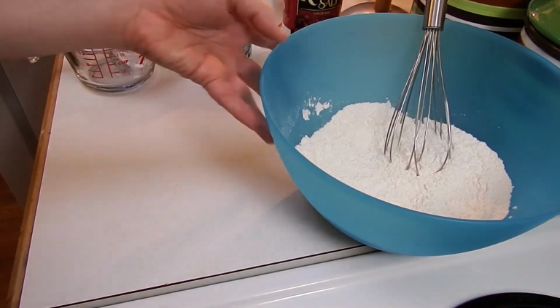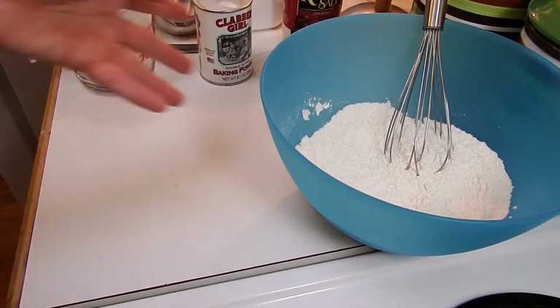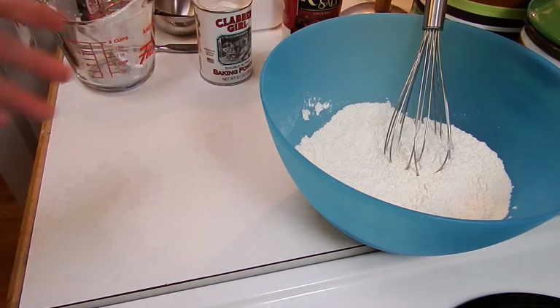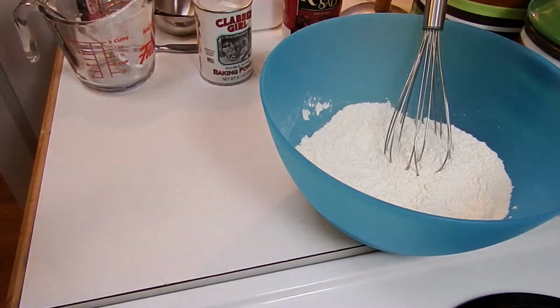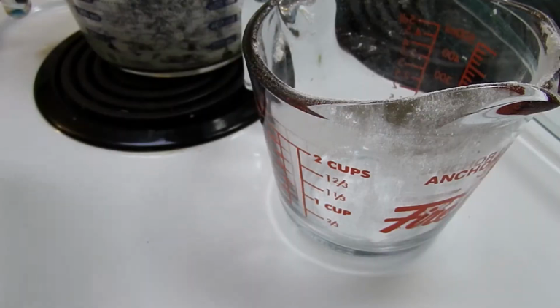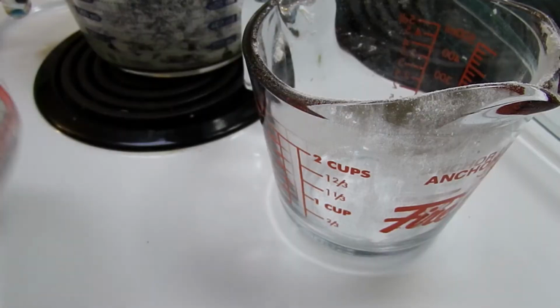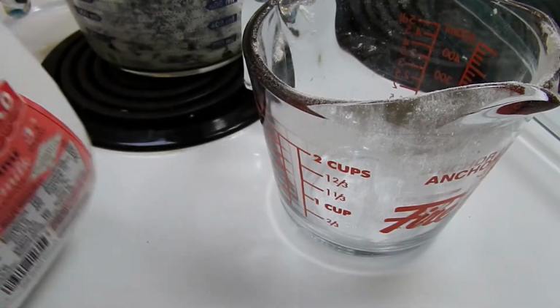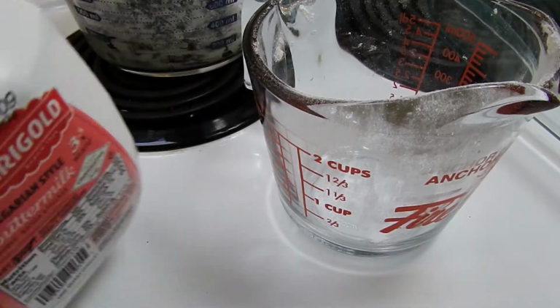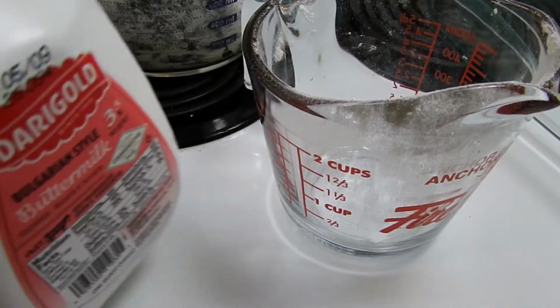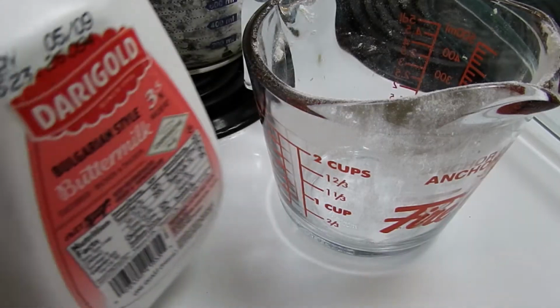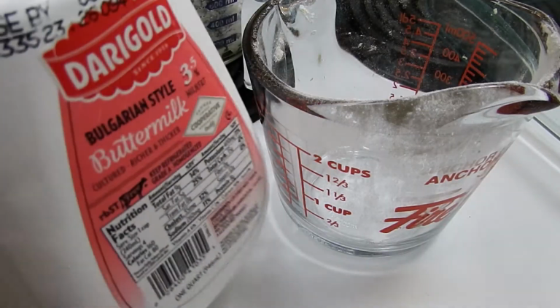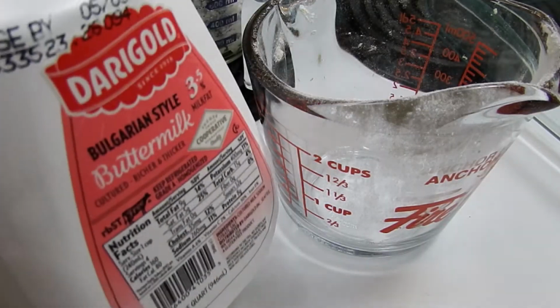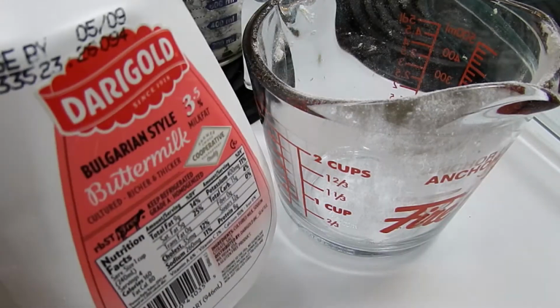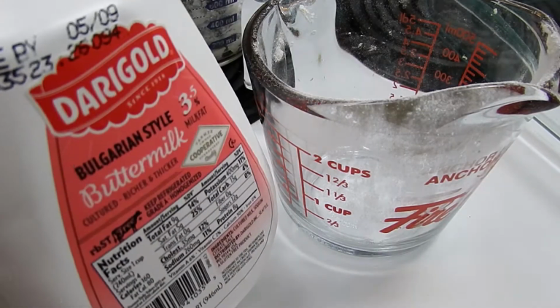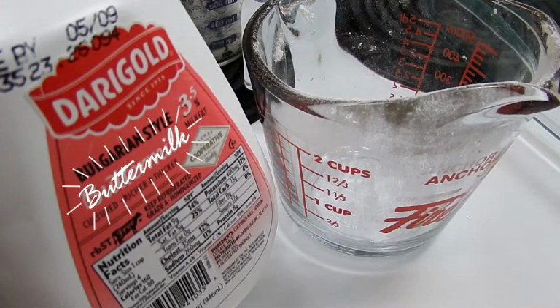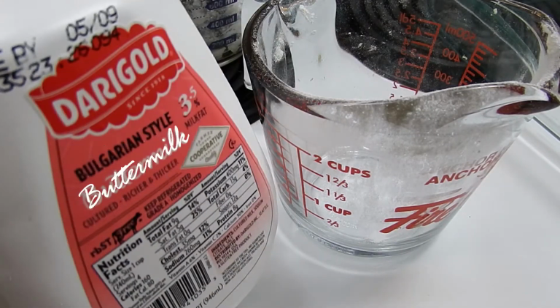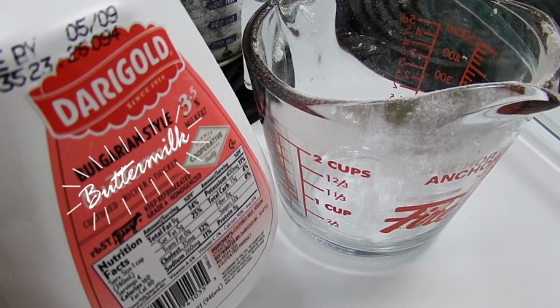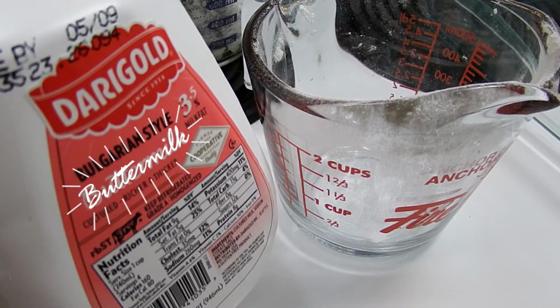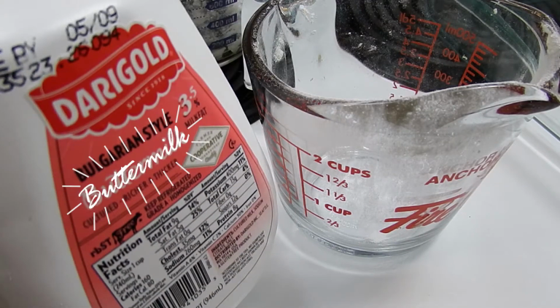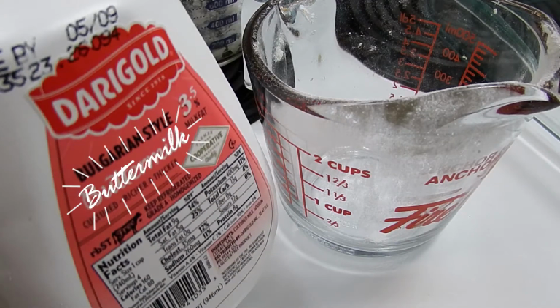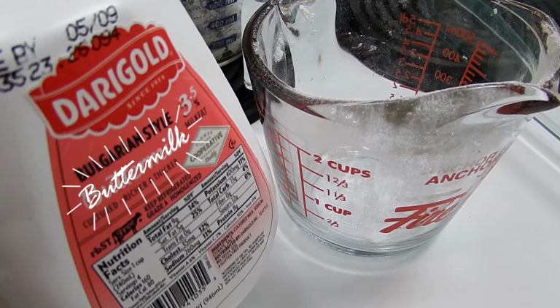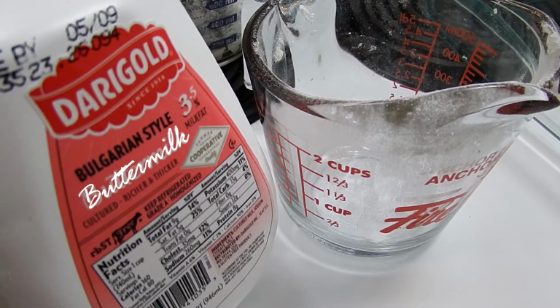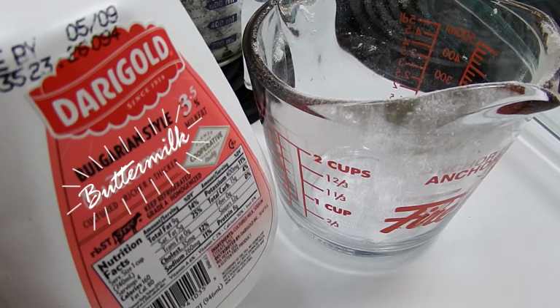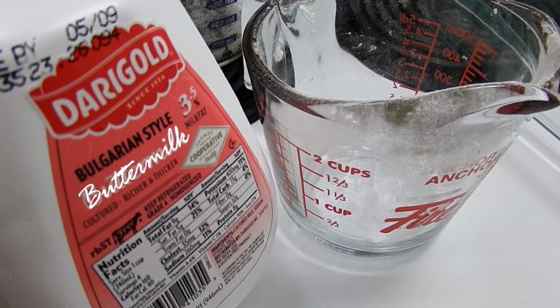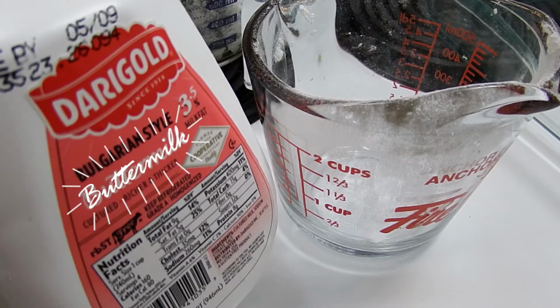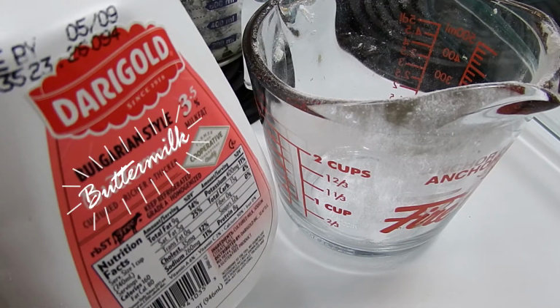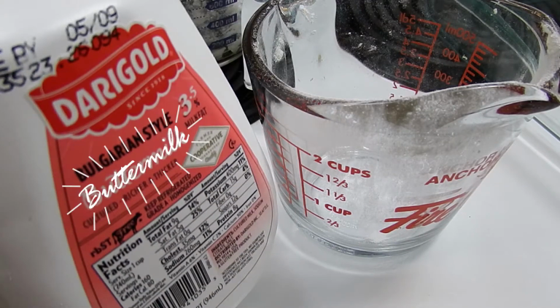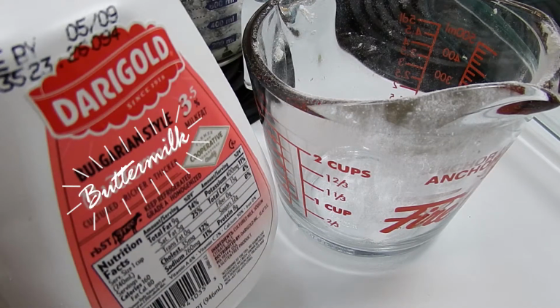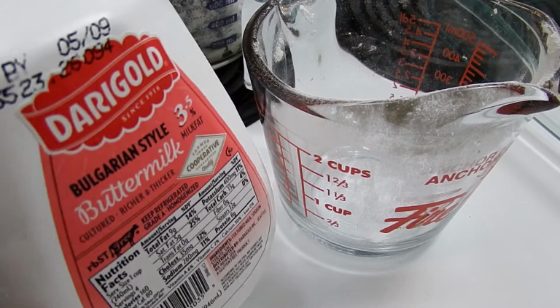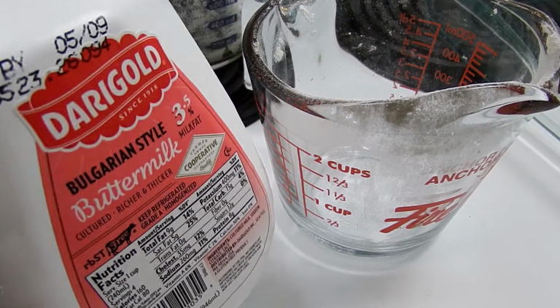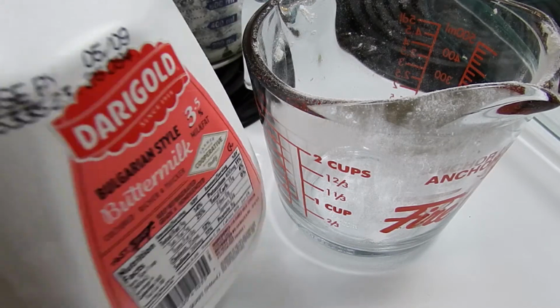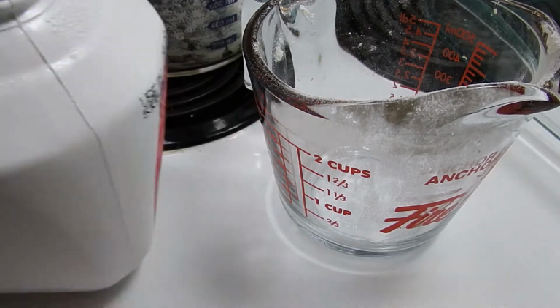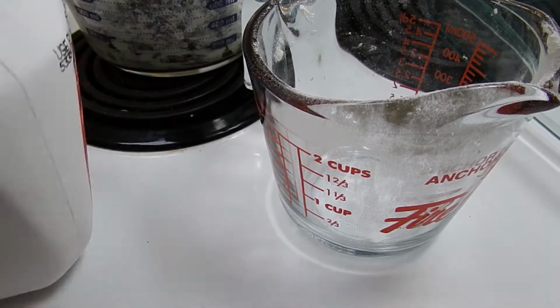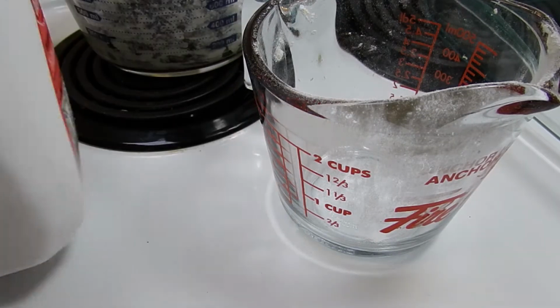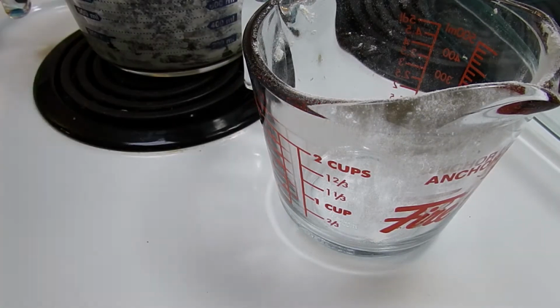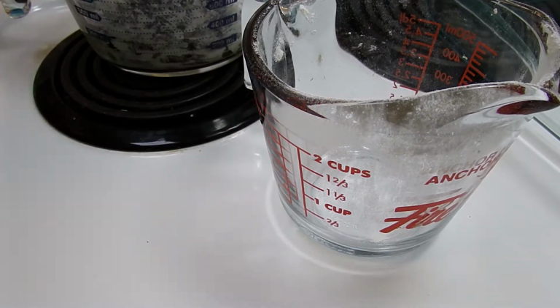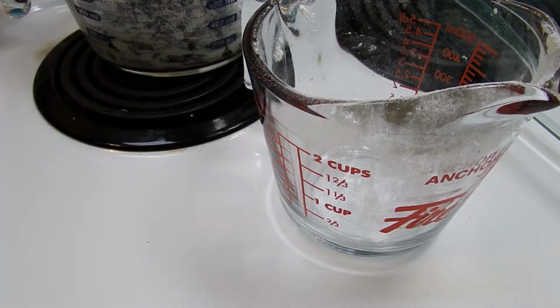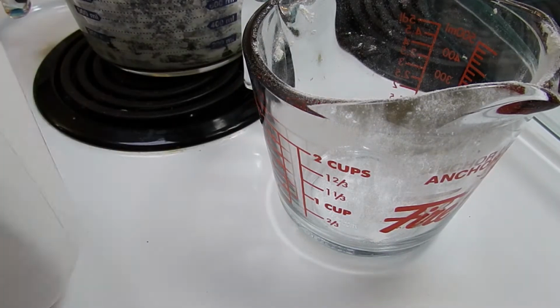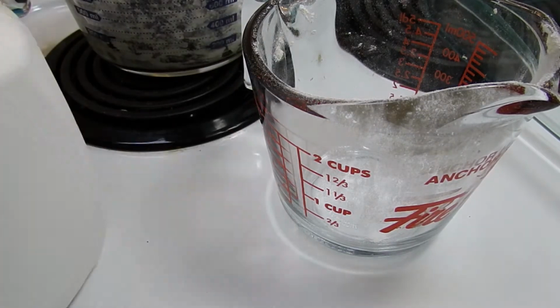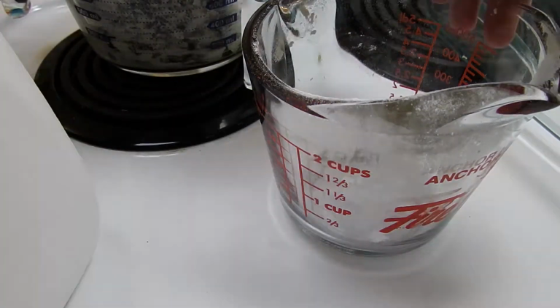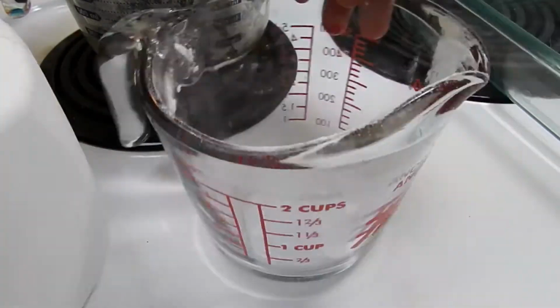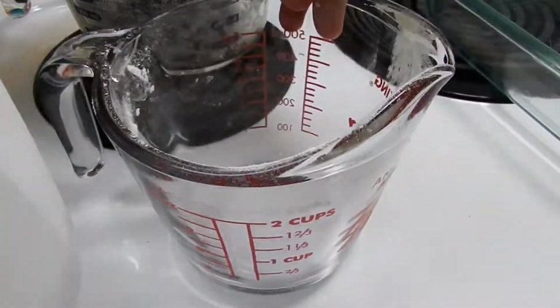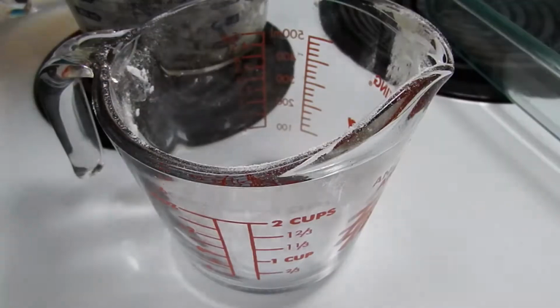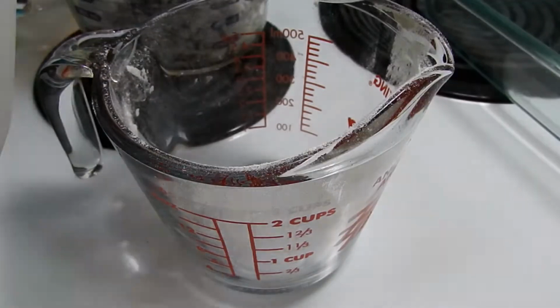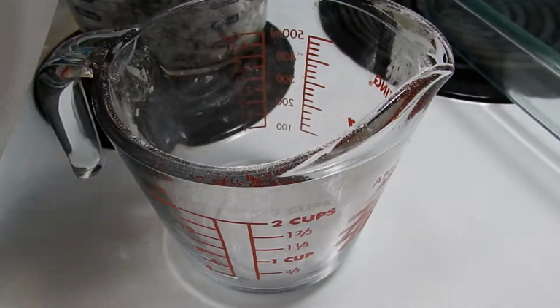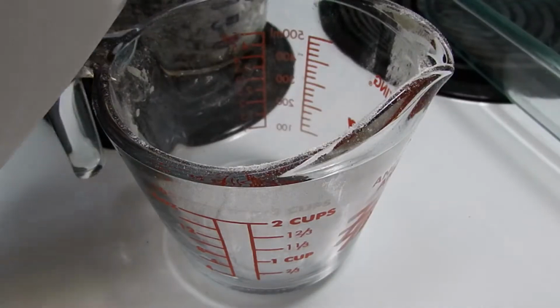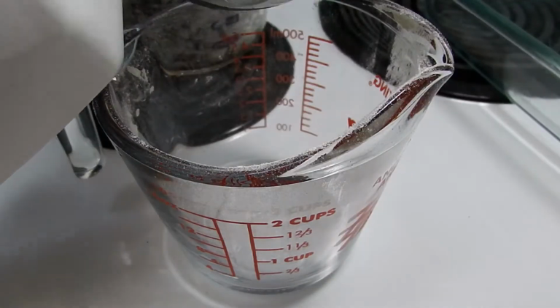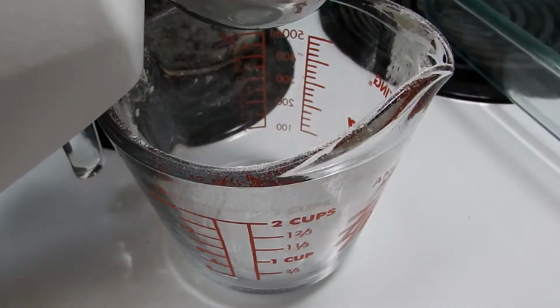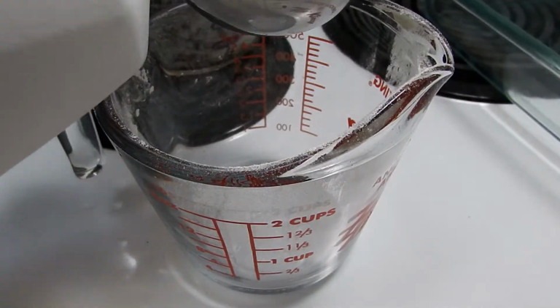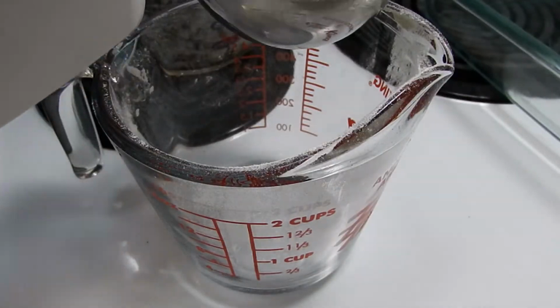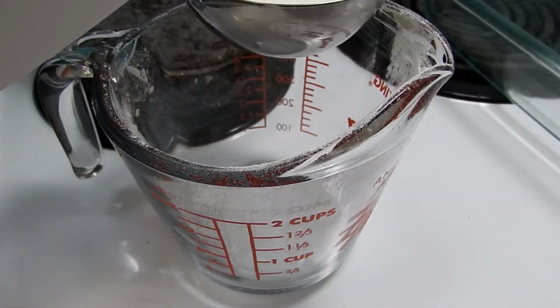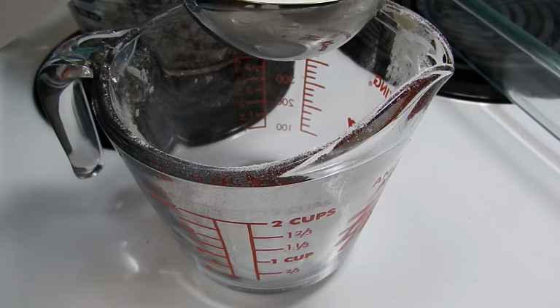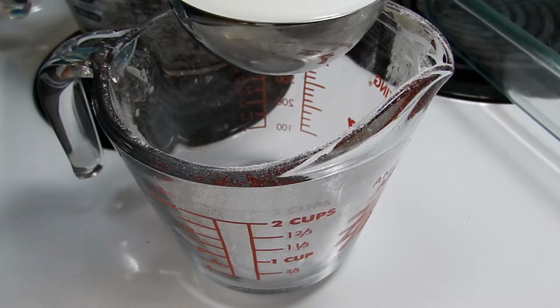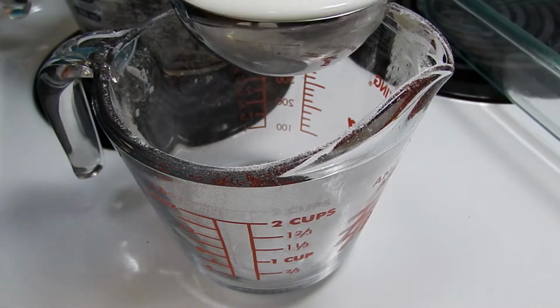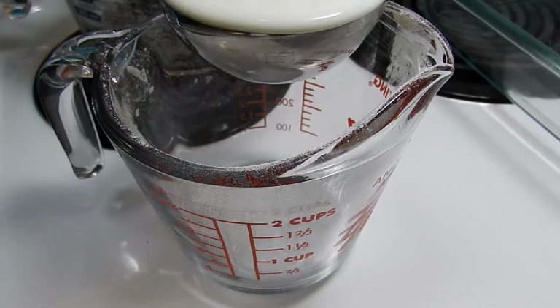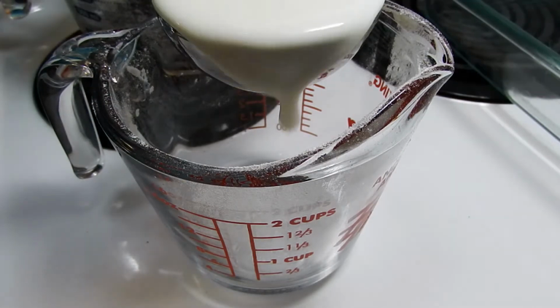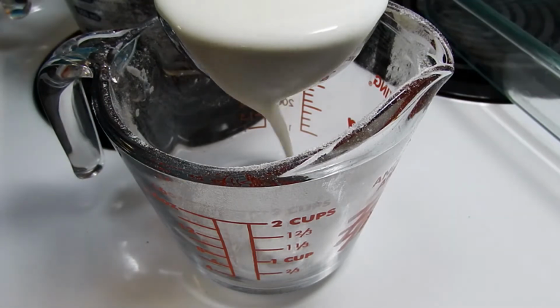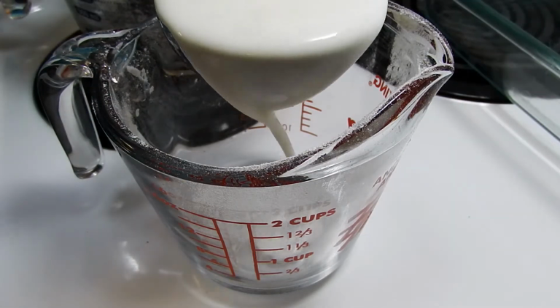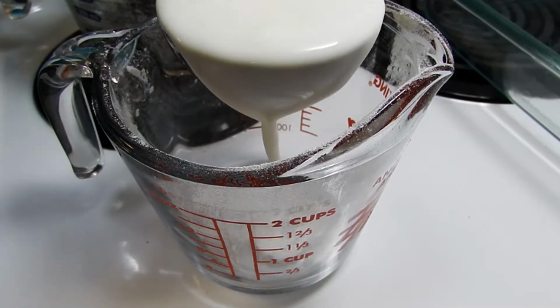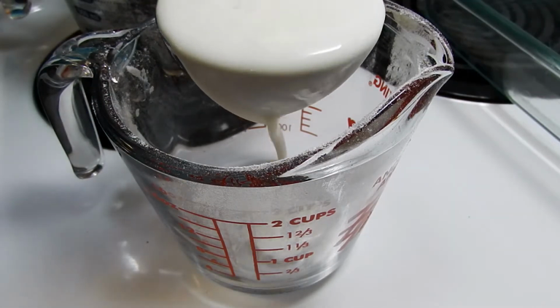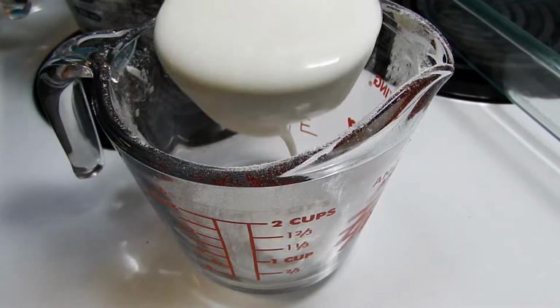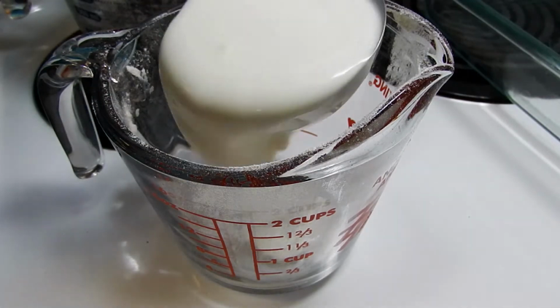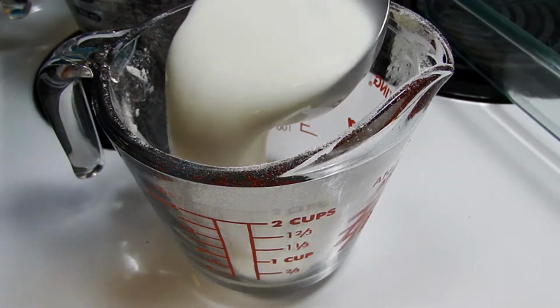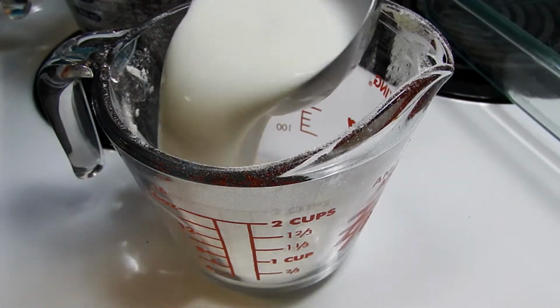Add your buttermilk and set one half cup aside.